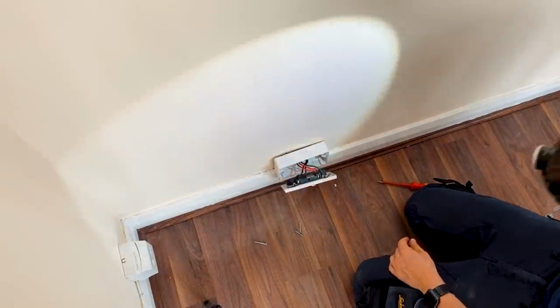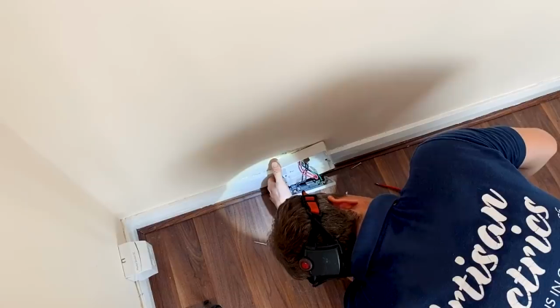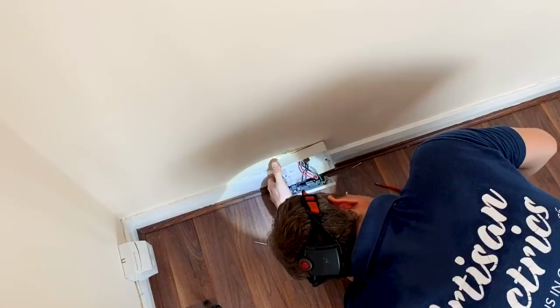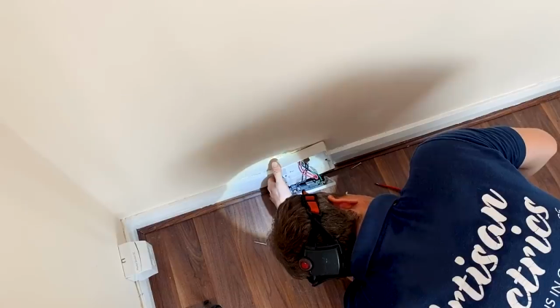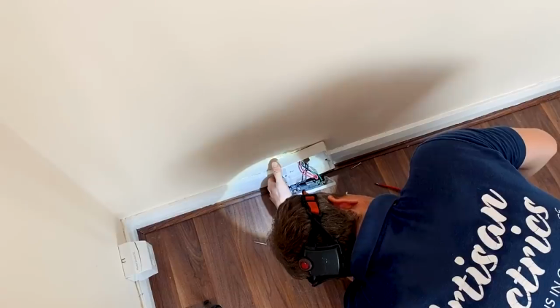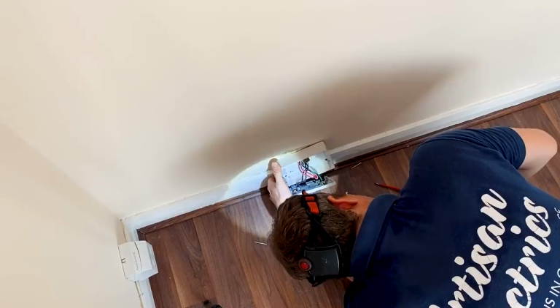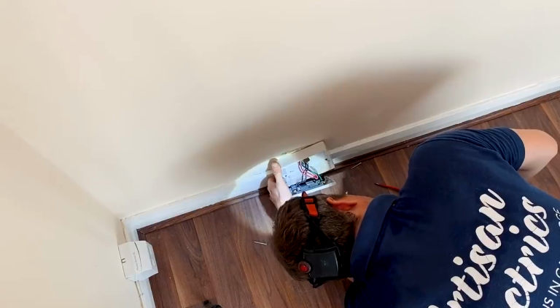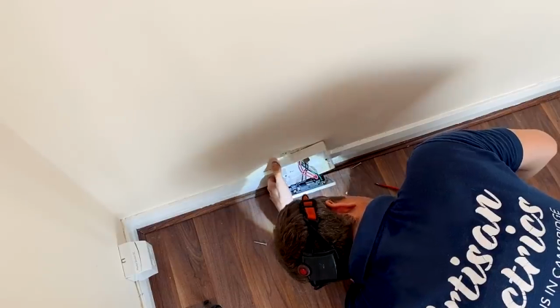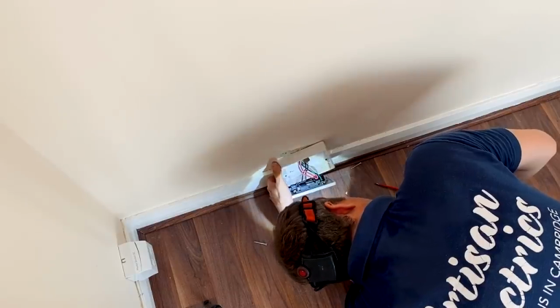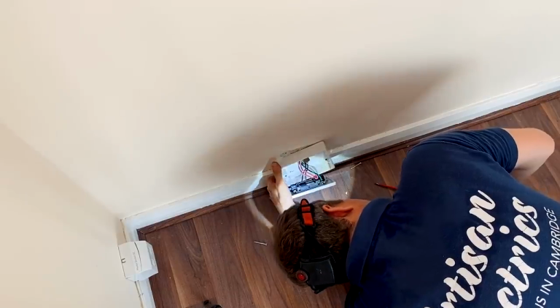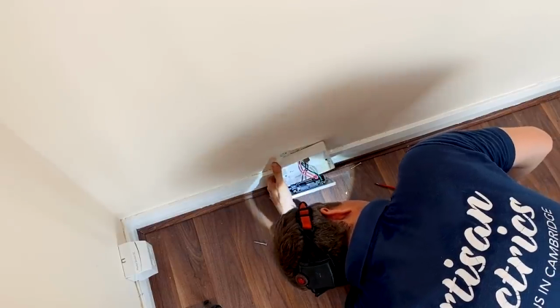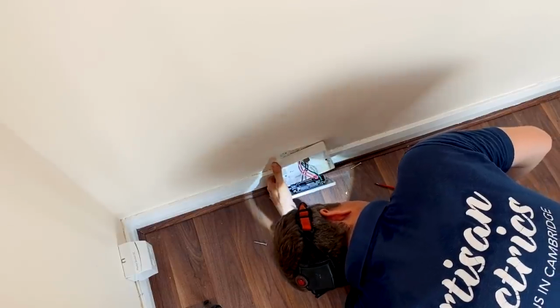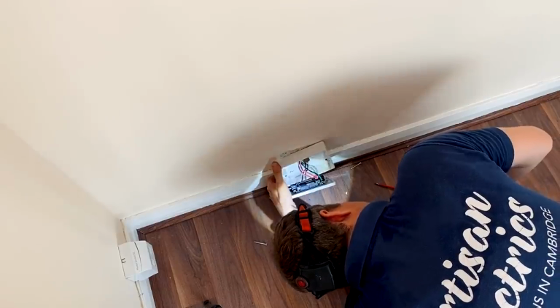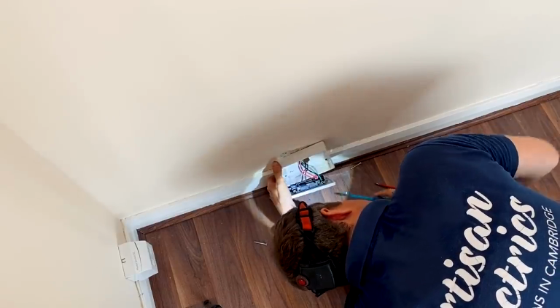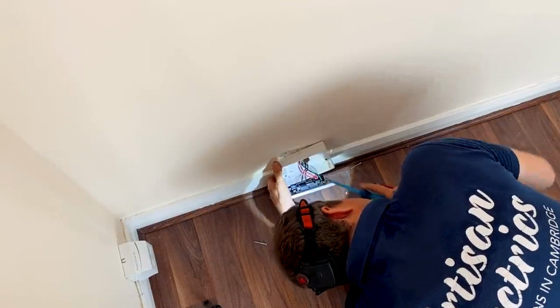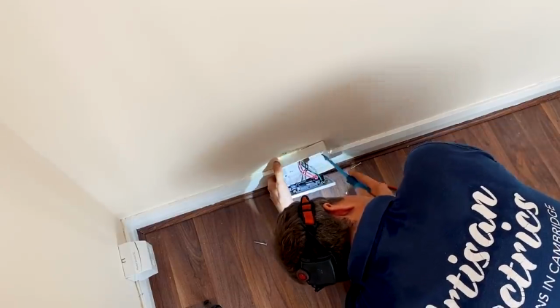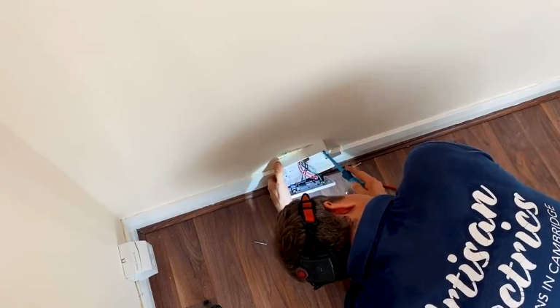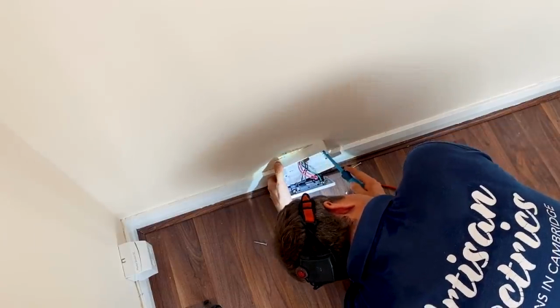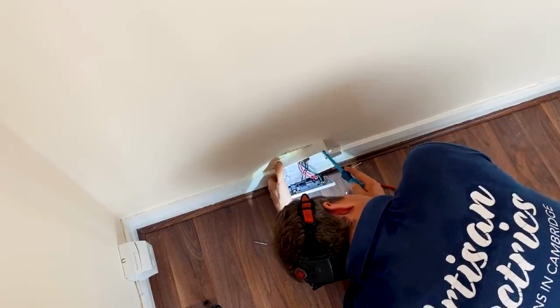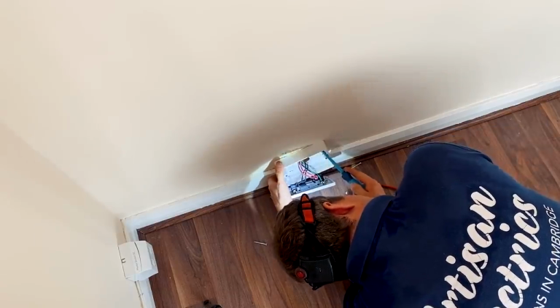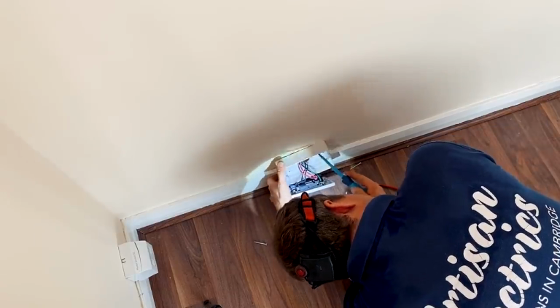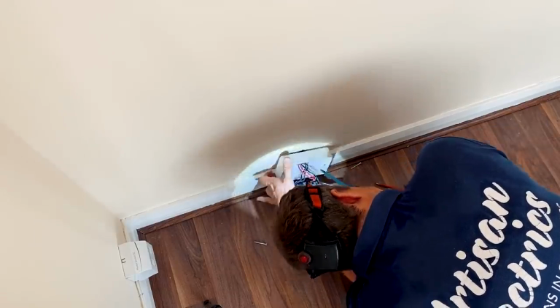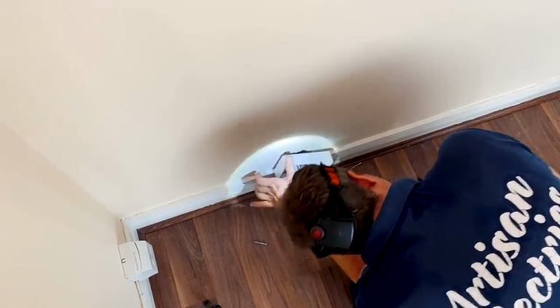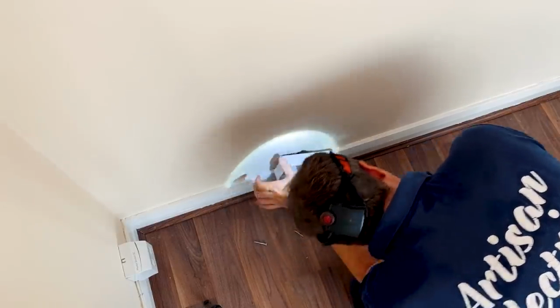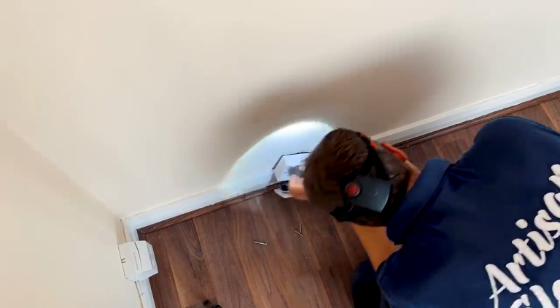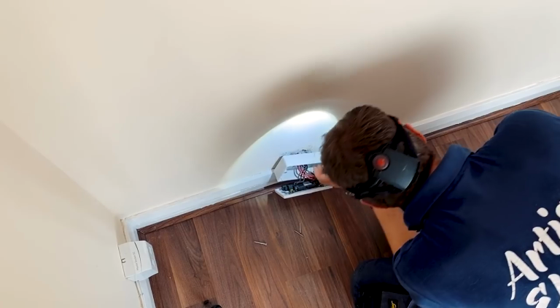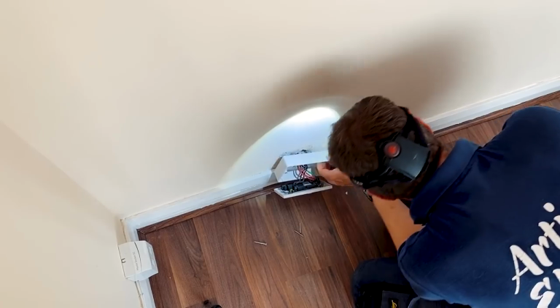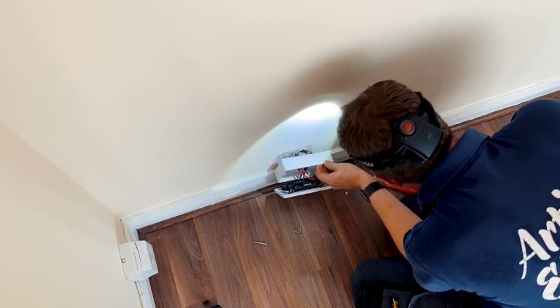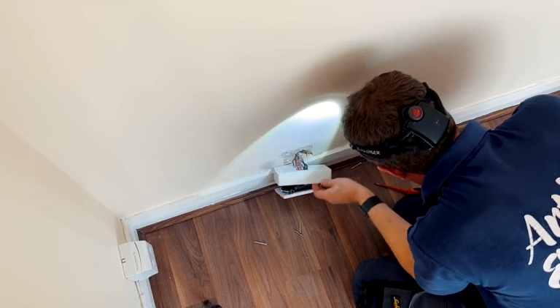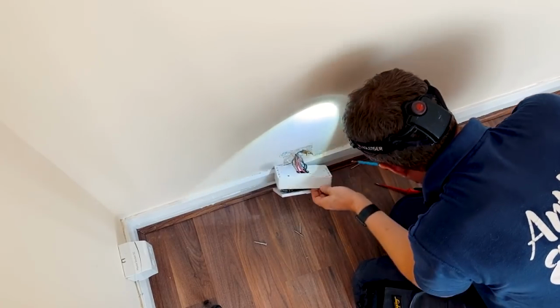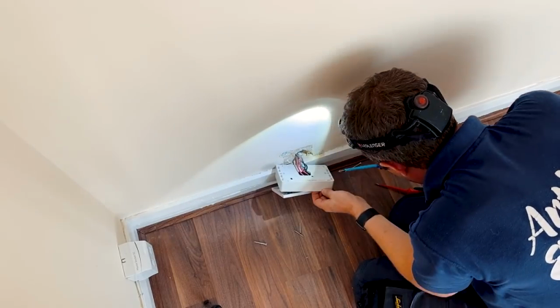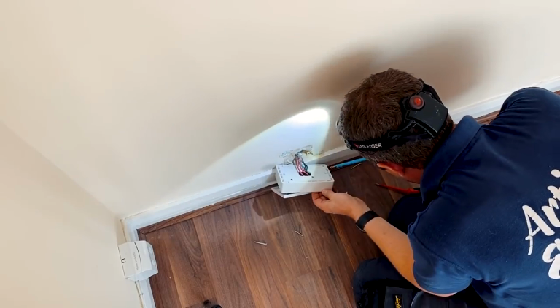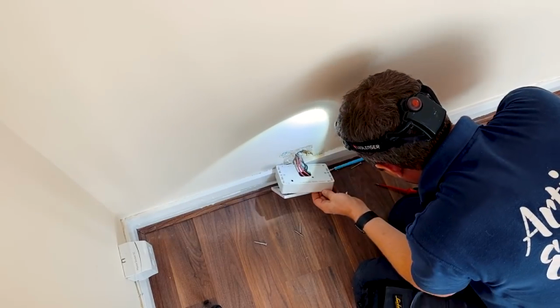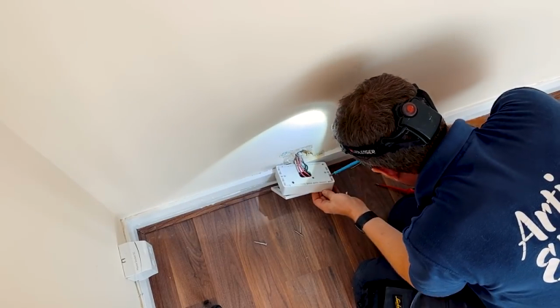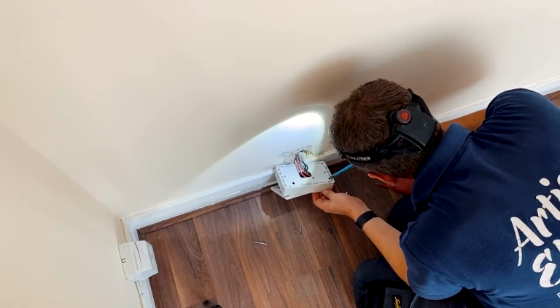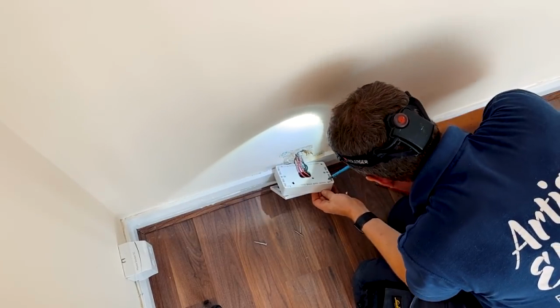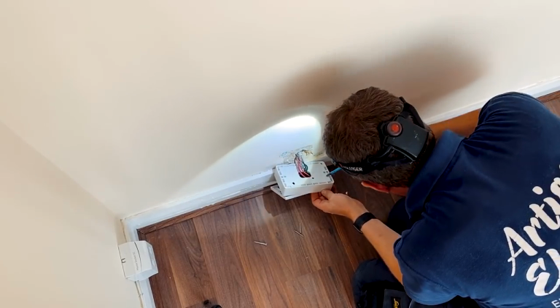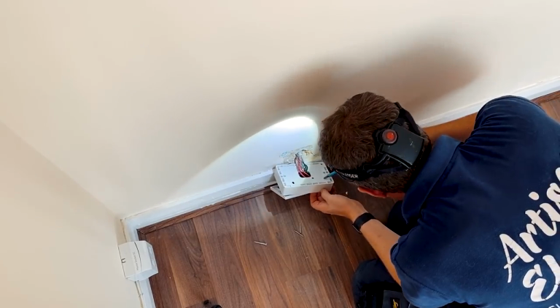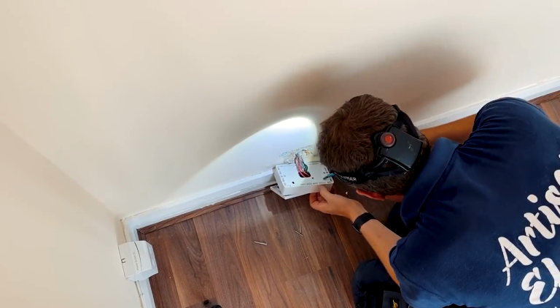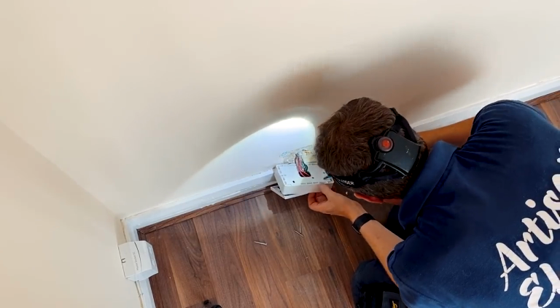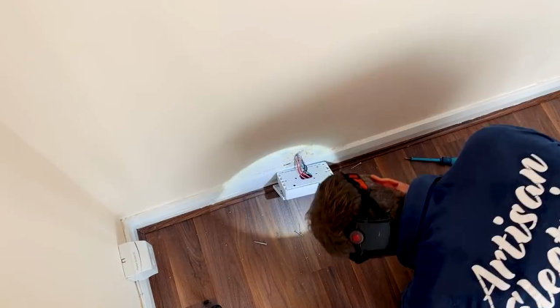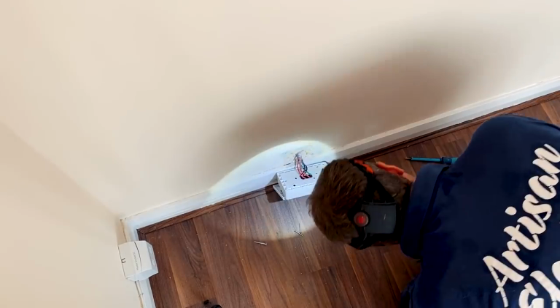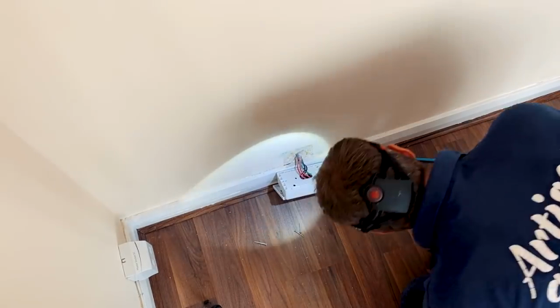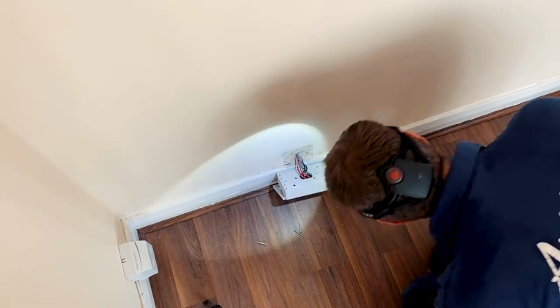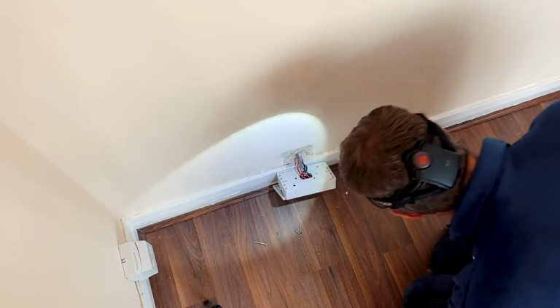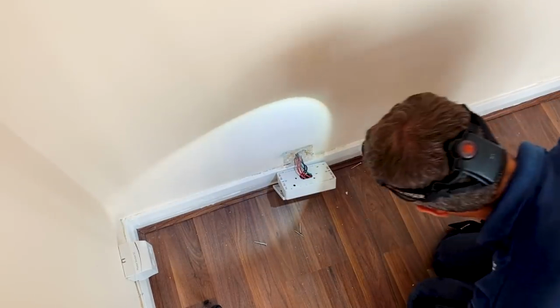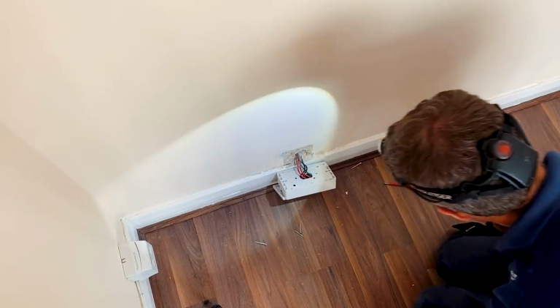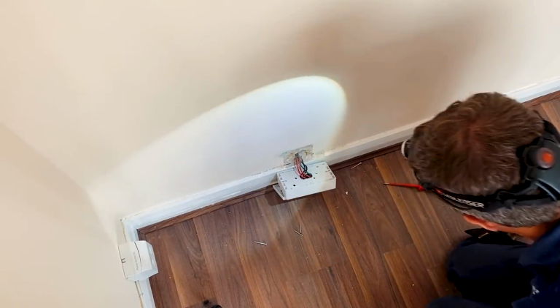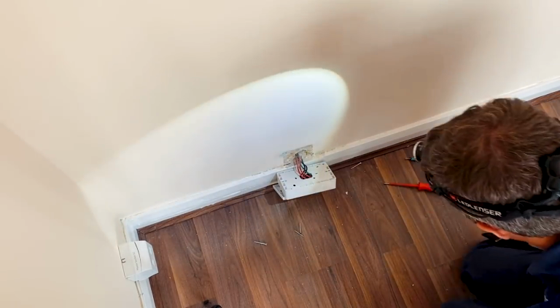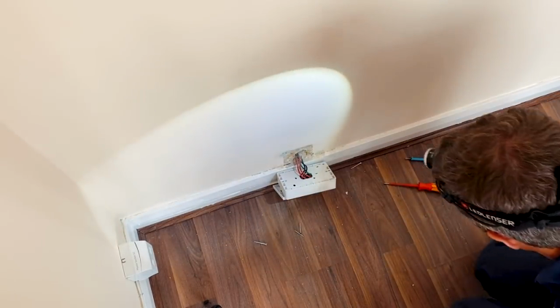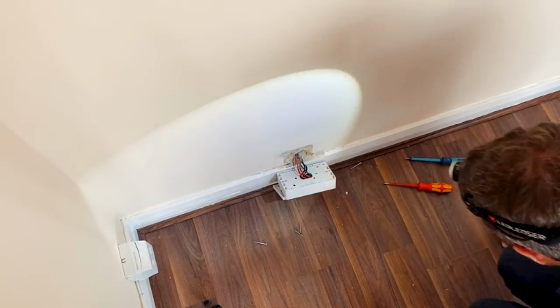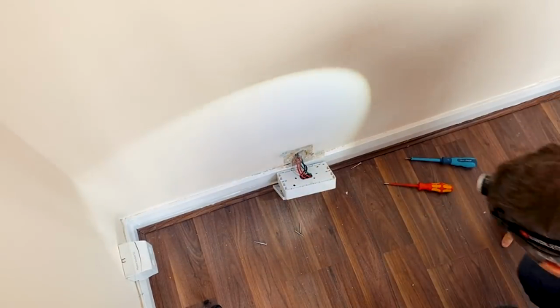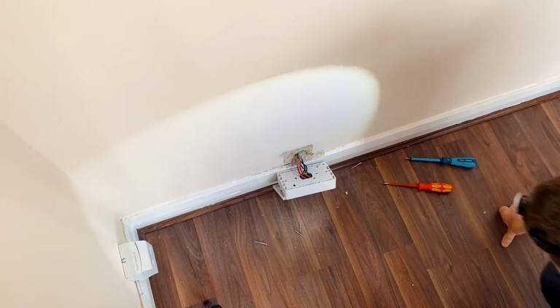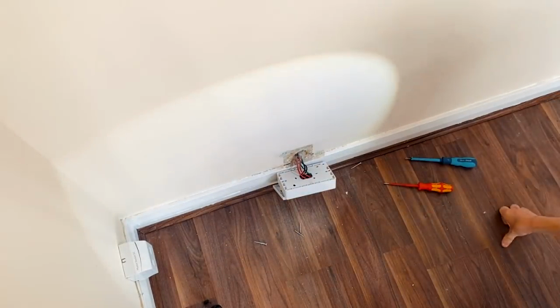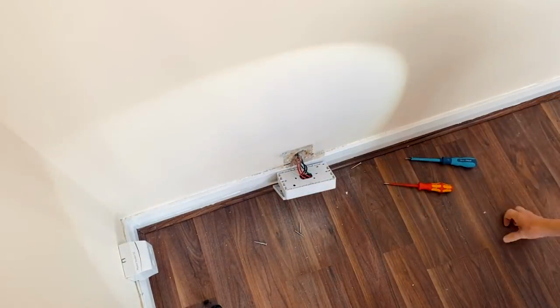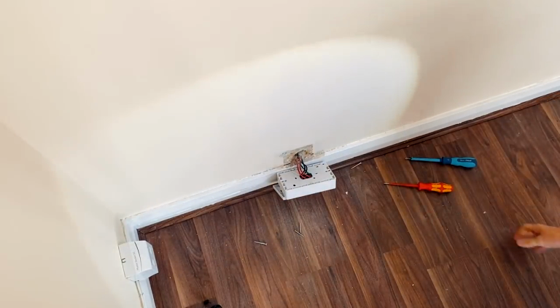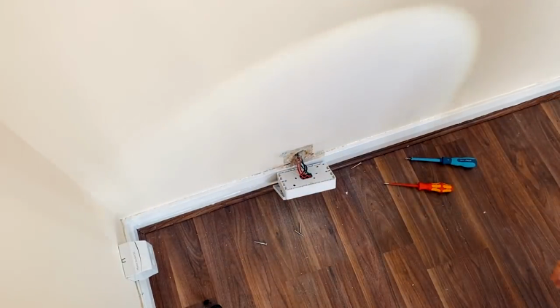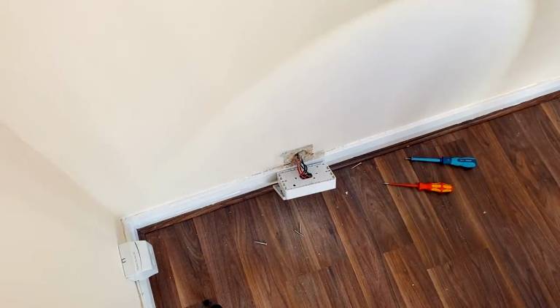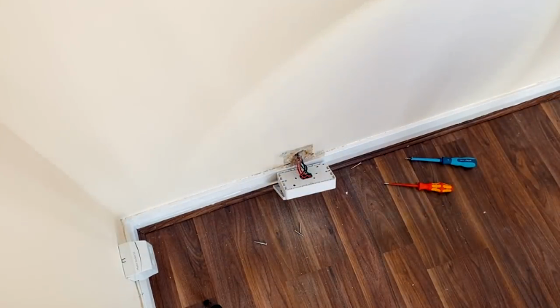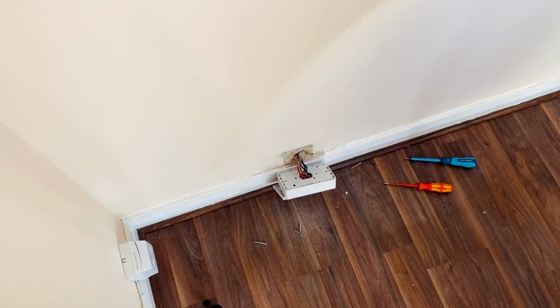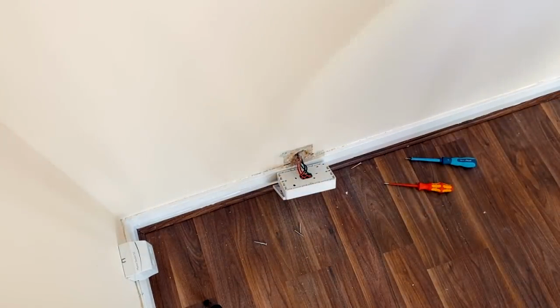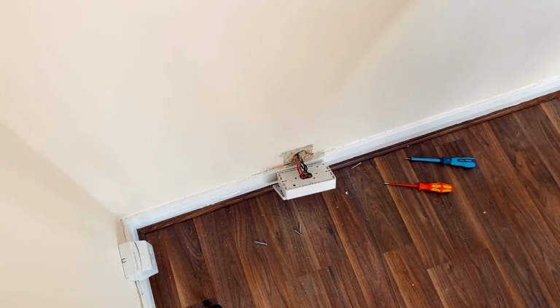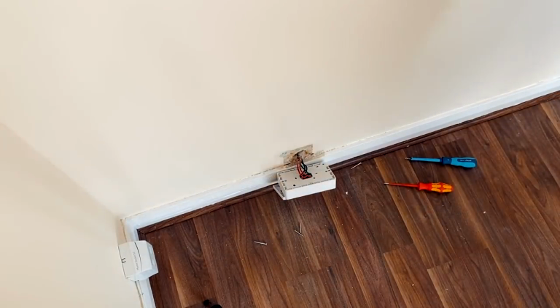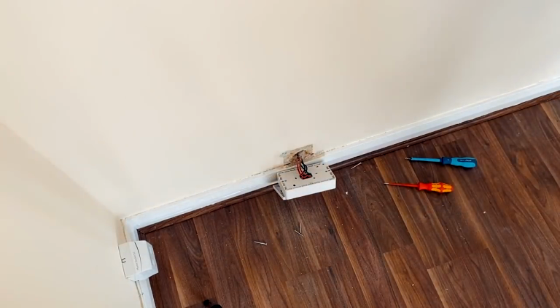There is a second screw hole but the fixing is really rubbish. This back box doesn't have many knockouts, but it's a brick wall so it should fix back fairly well.